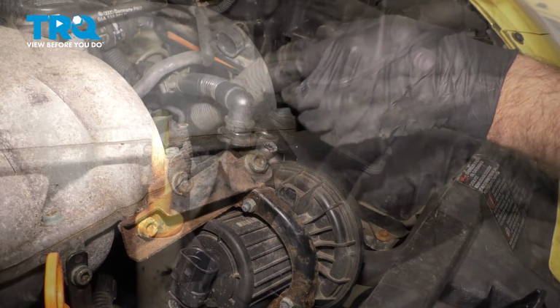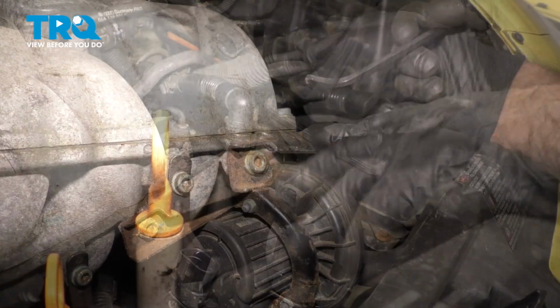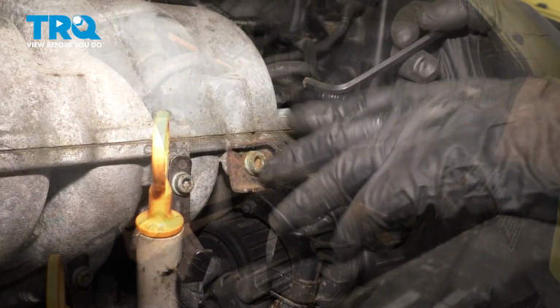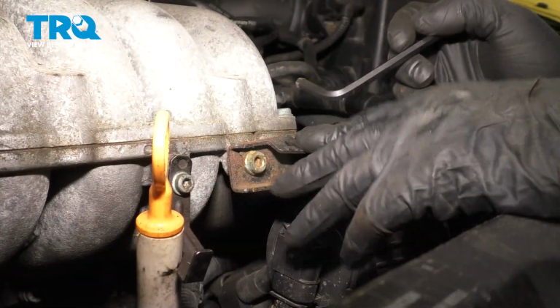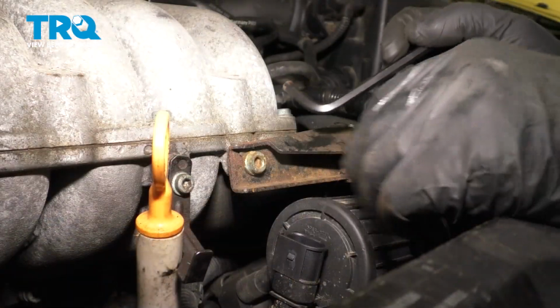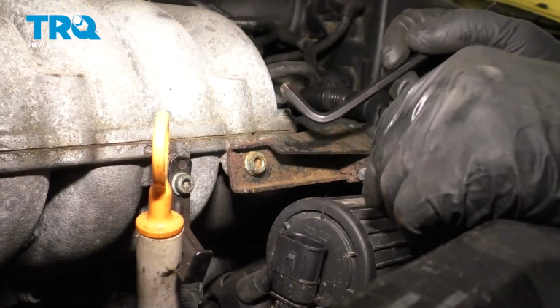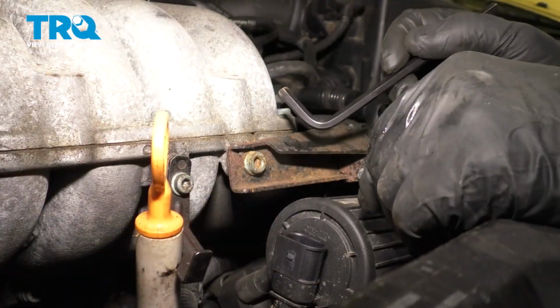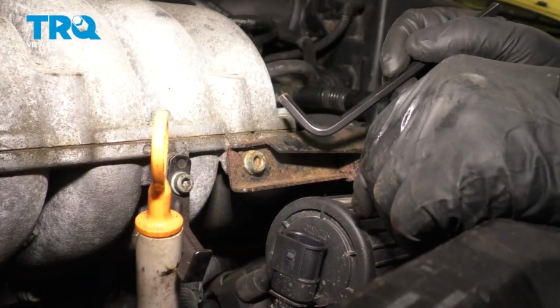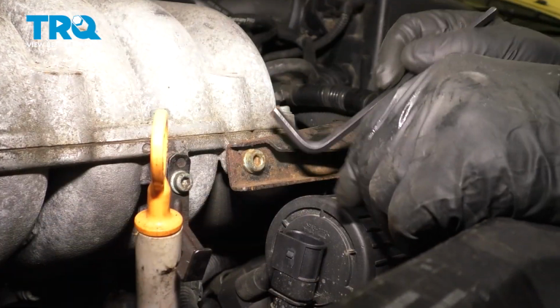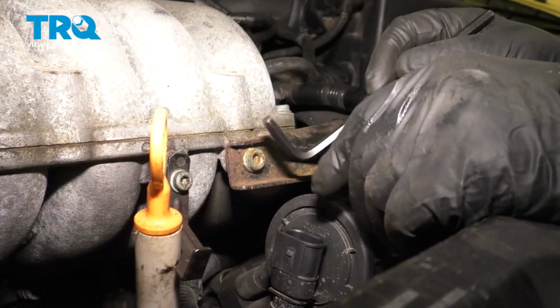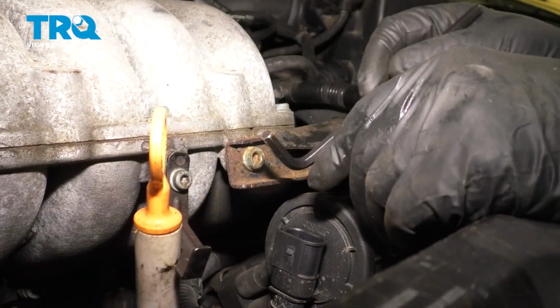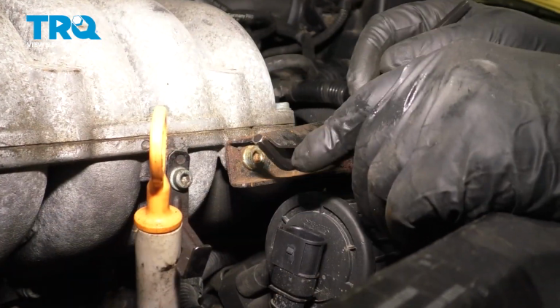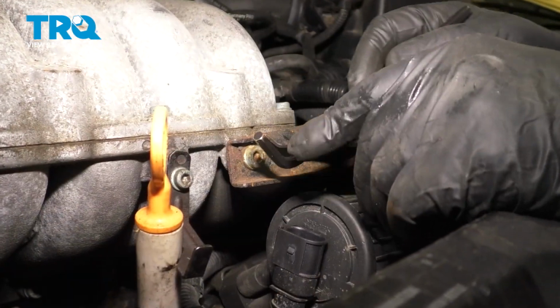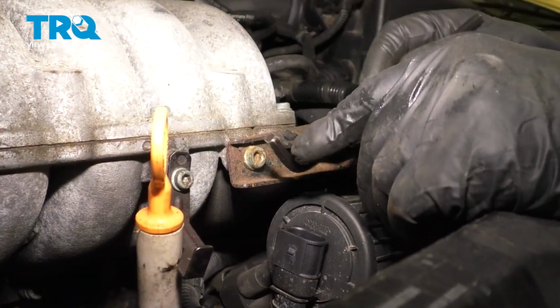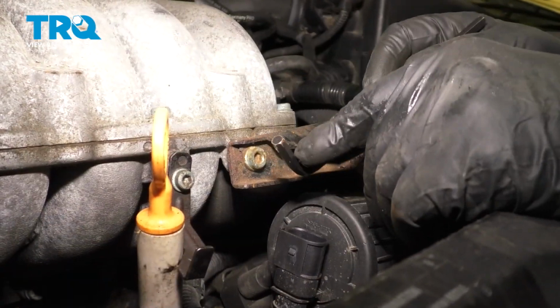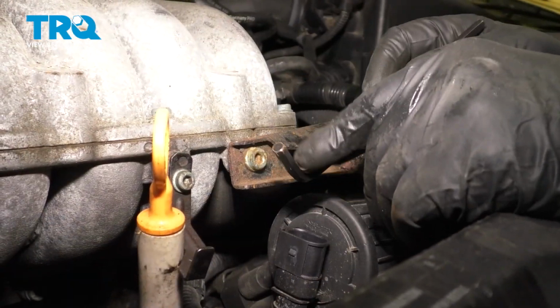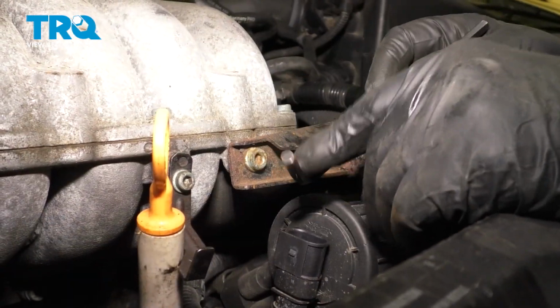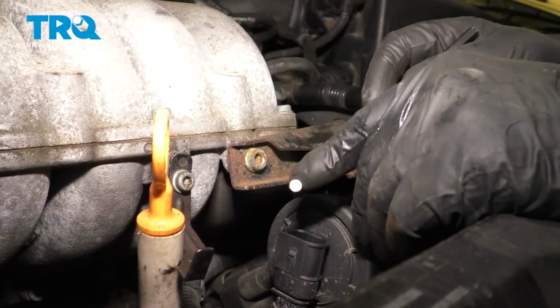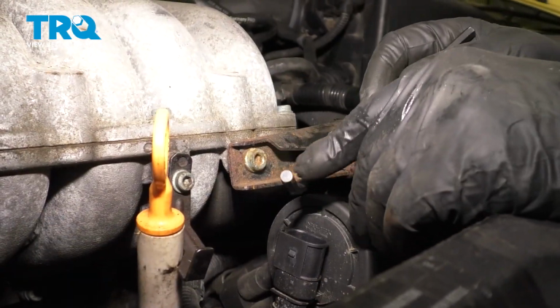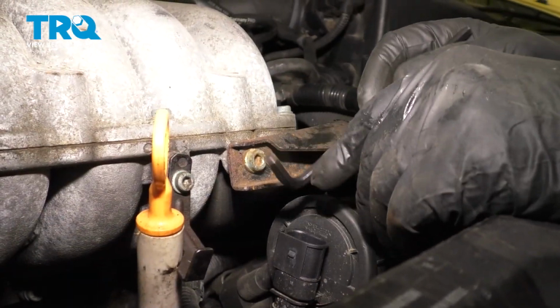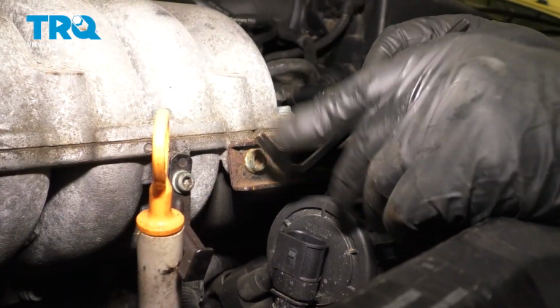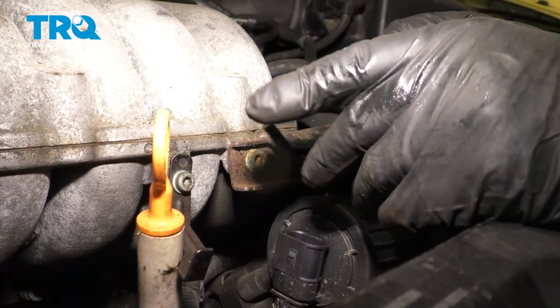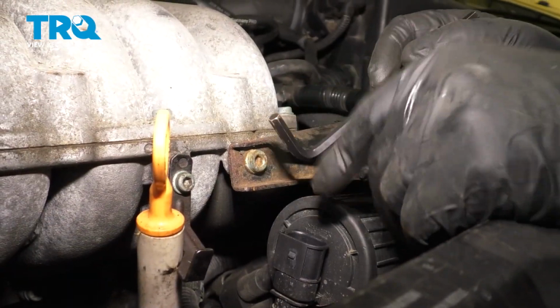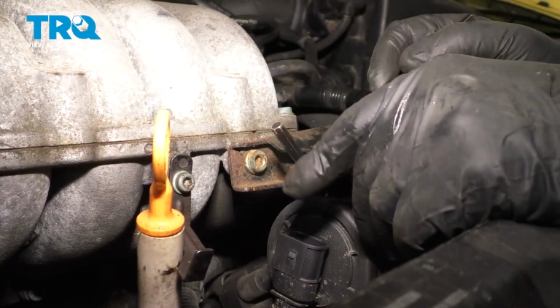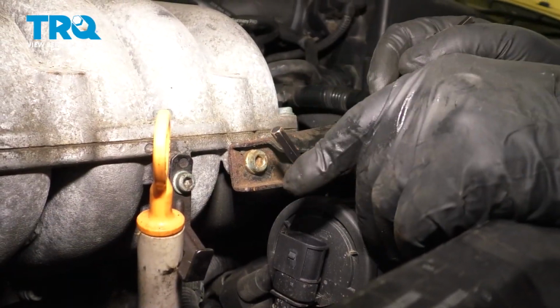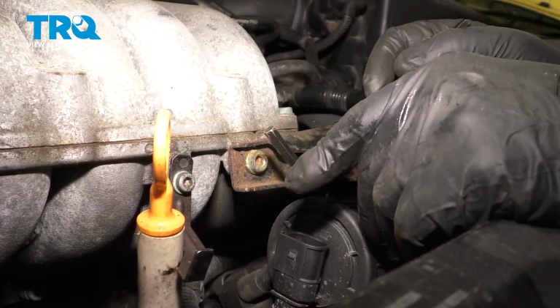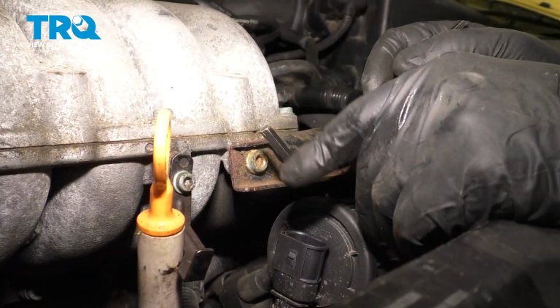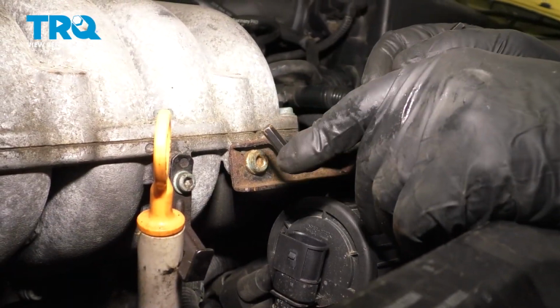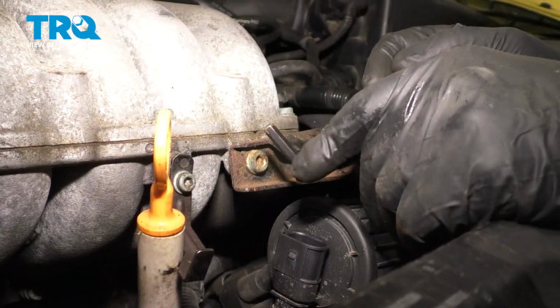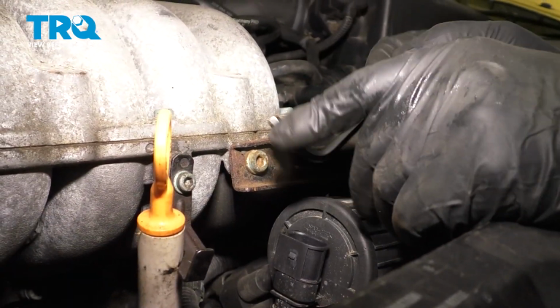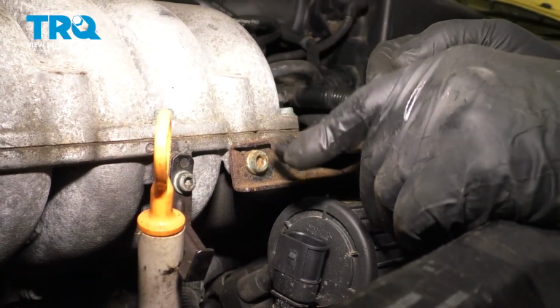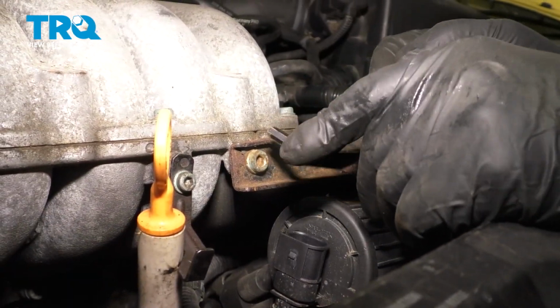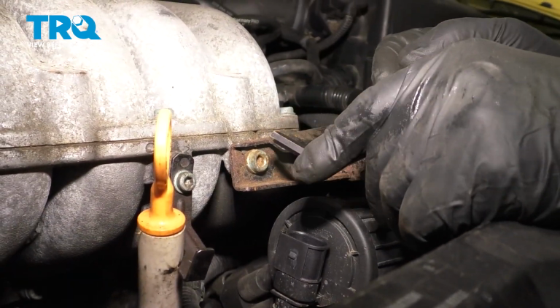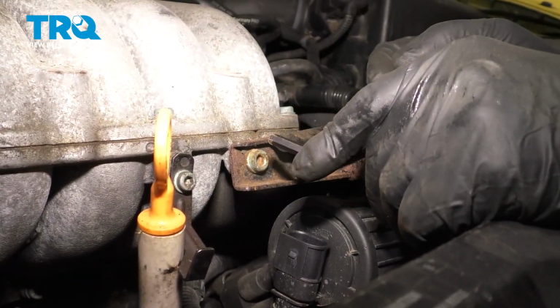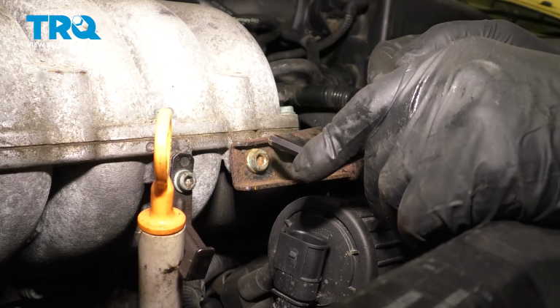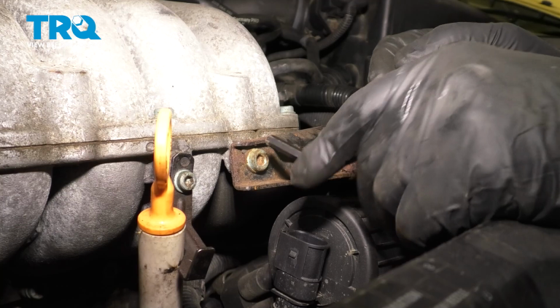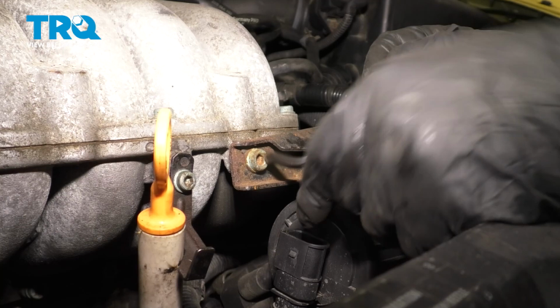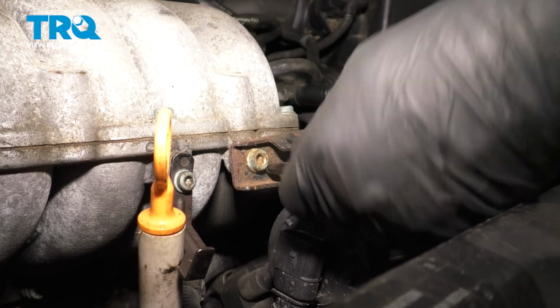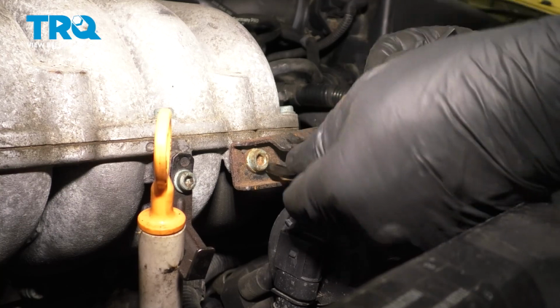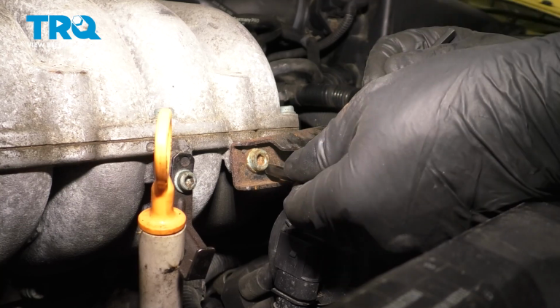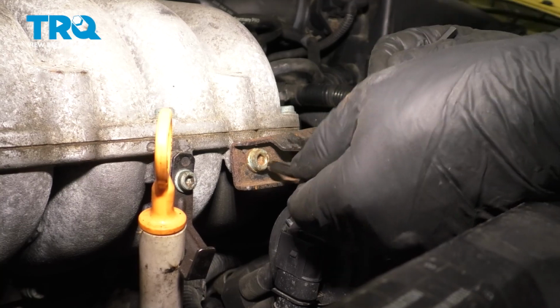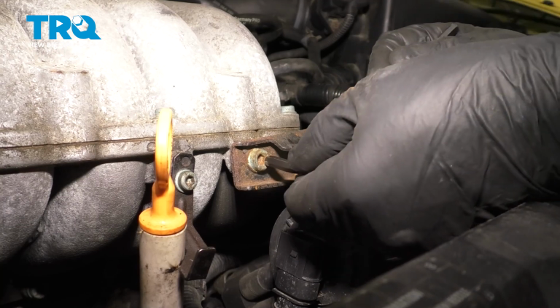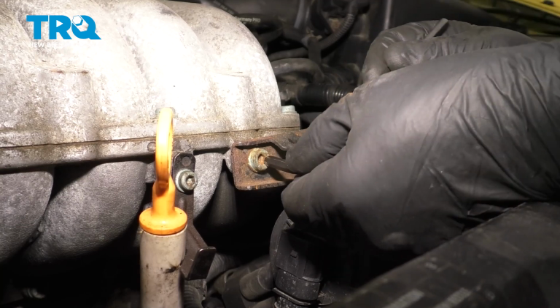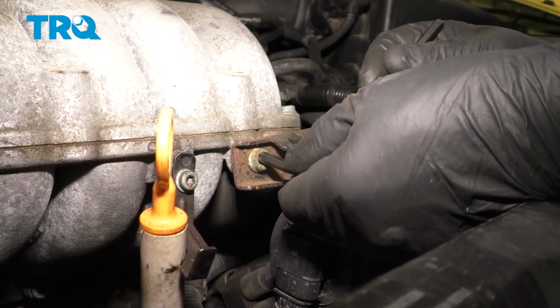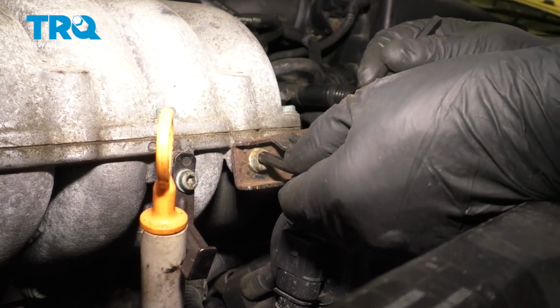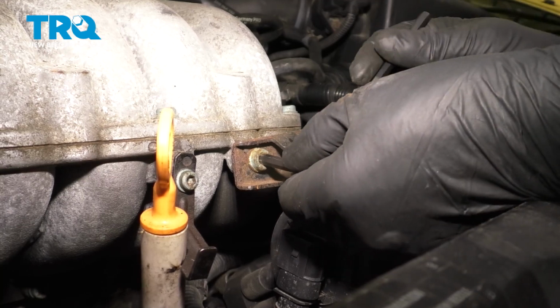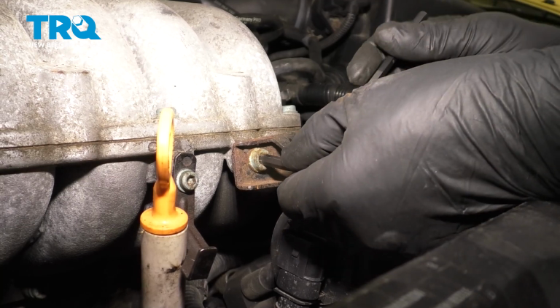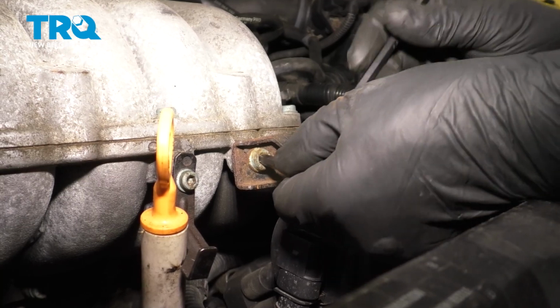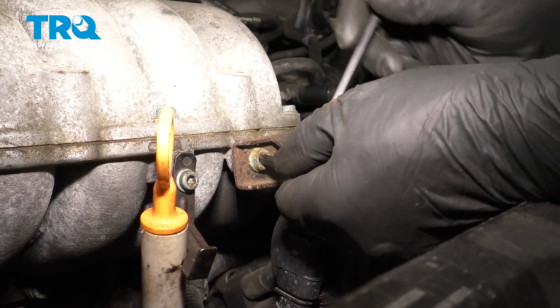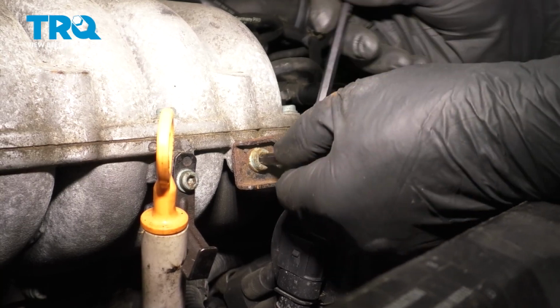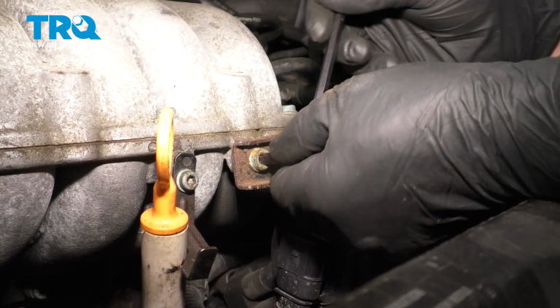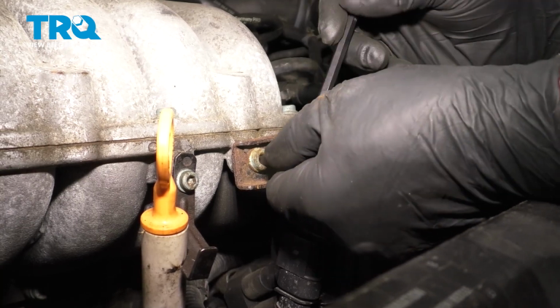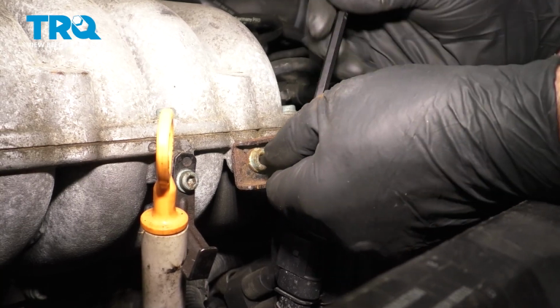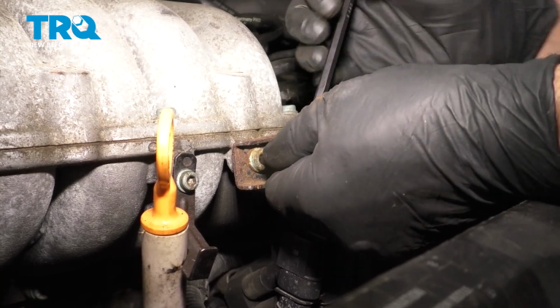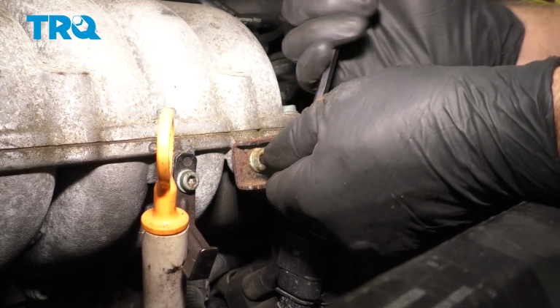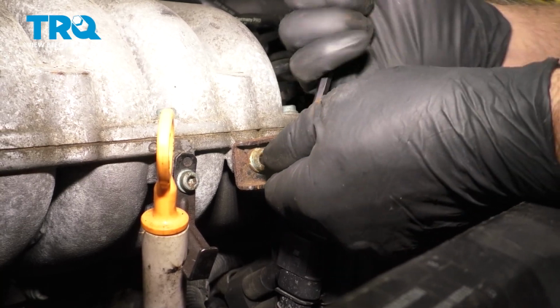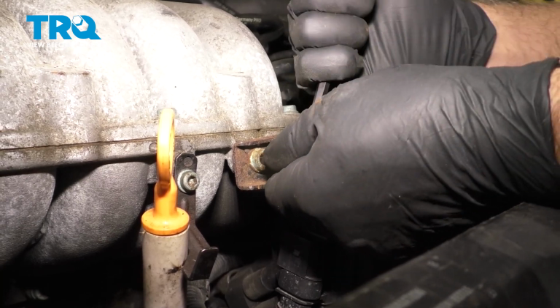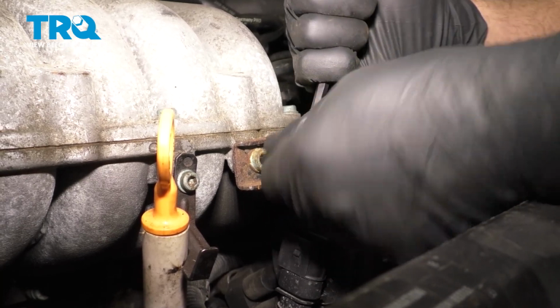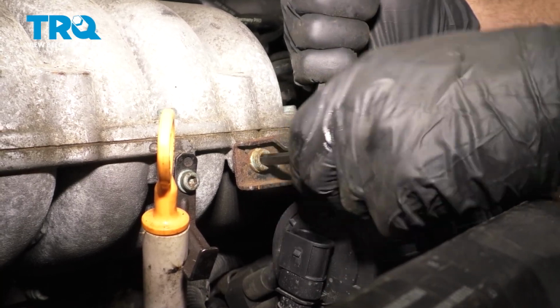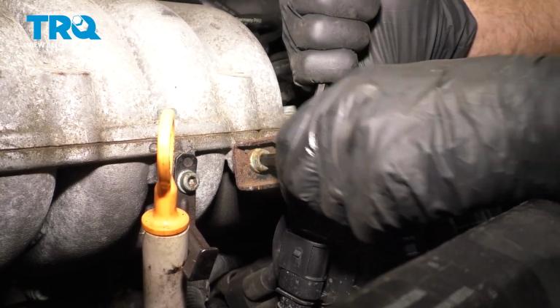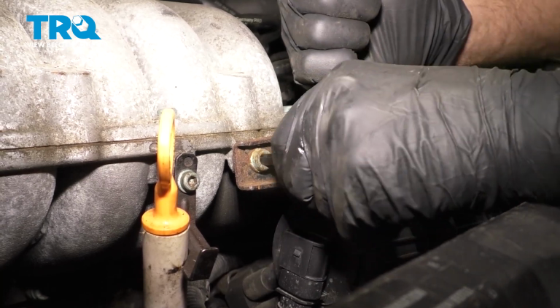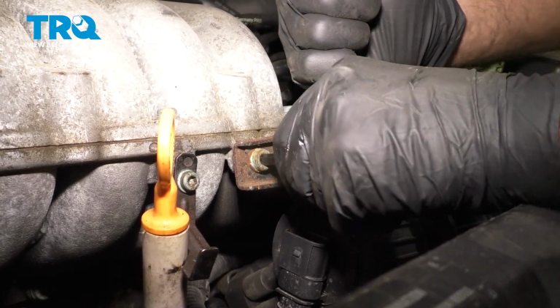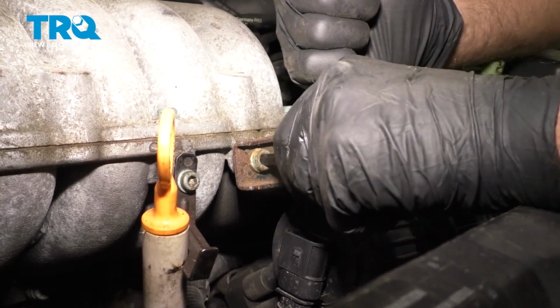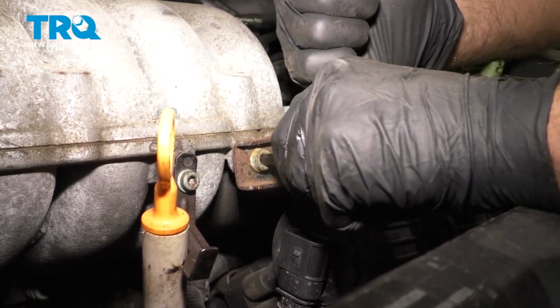We're gonna take this bracket off. Use a hex key or a hex bit, a 6-millimeter. Take this bolt out.